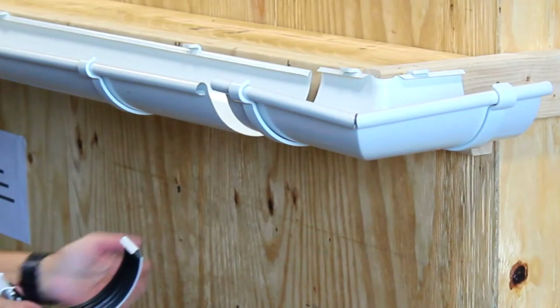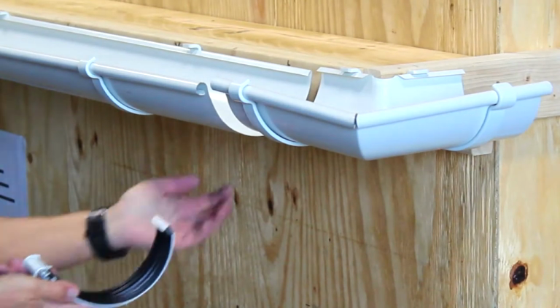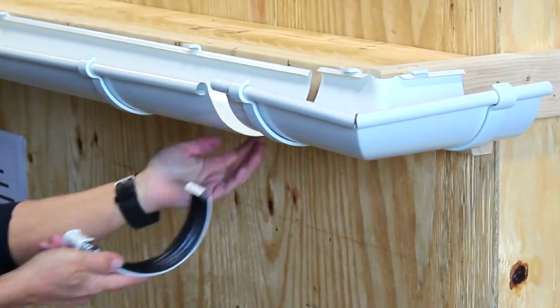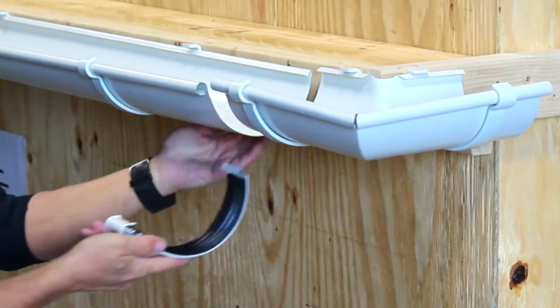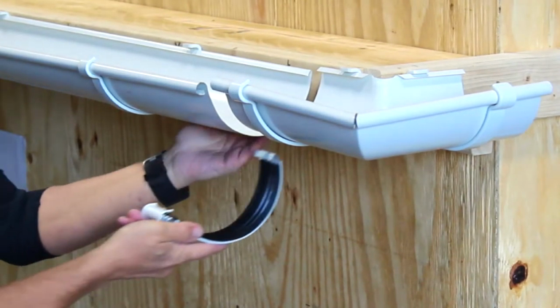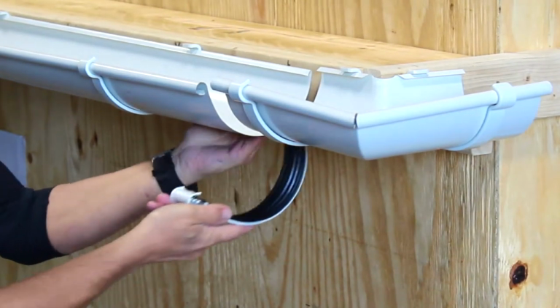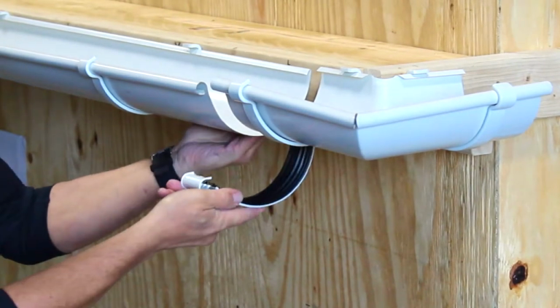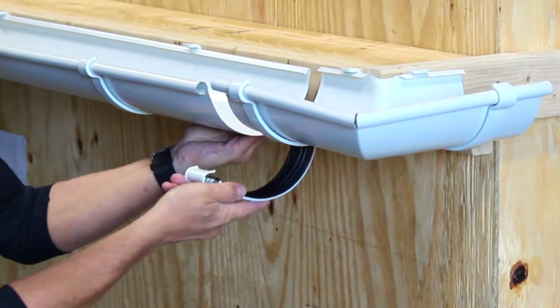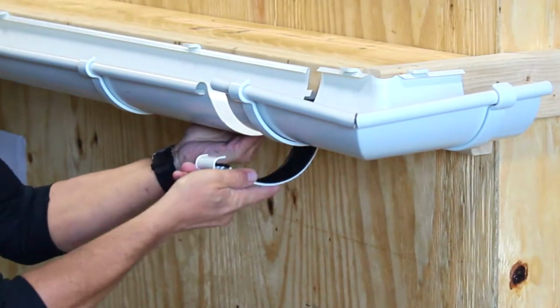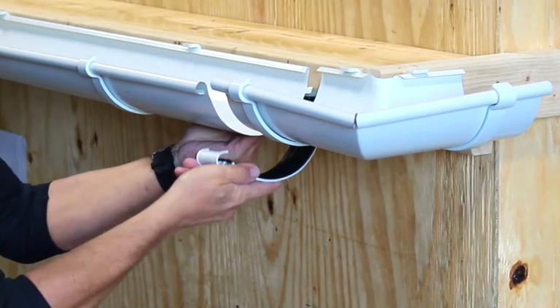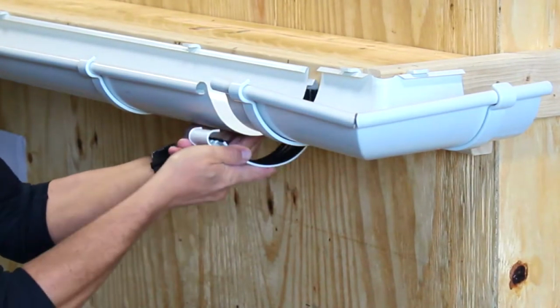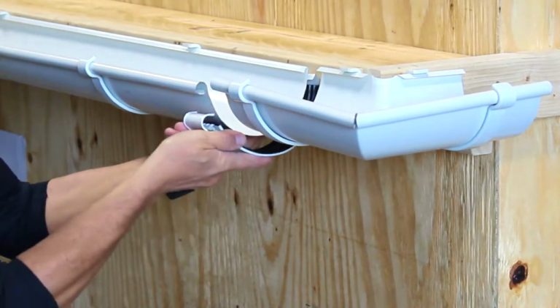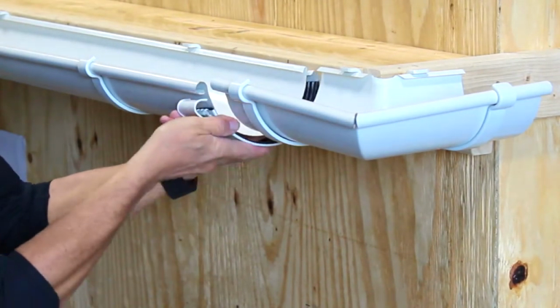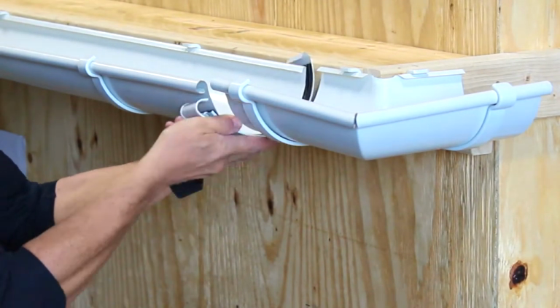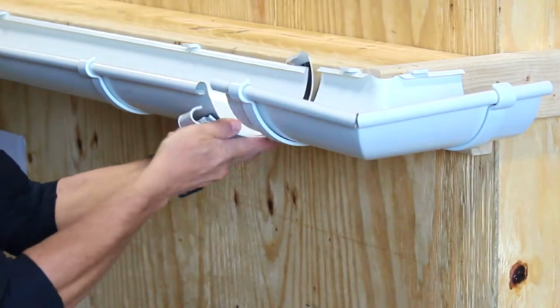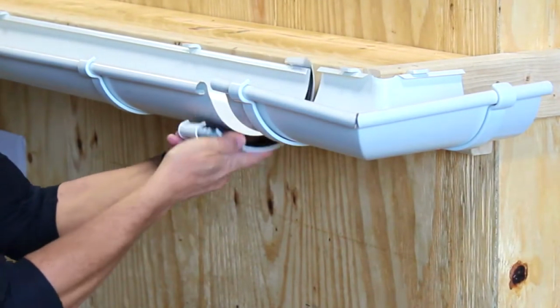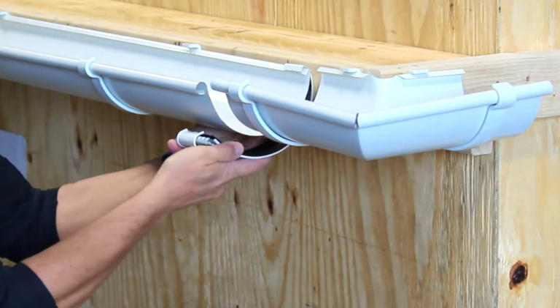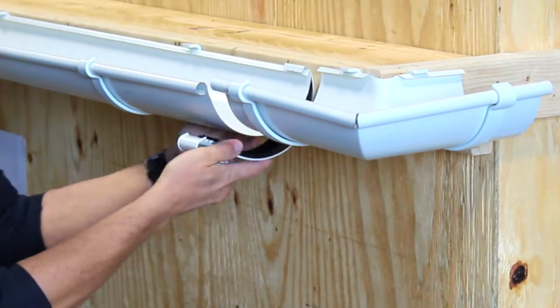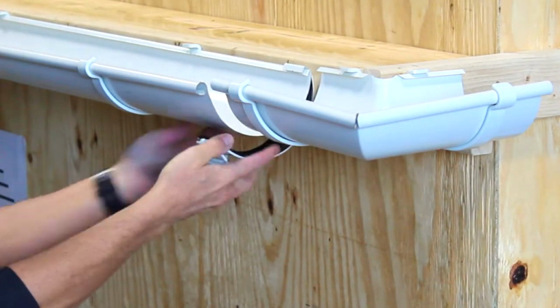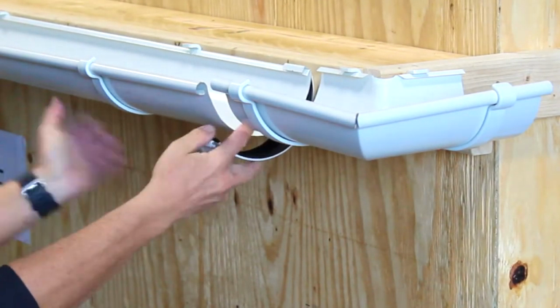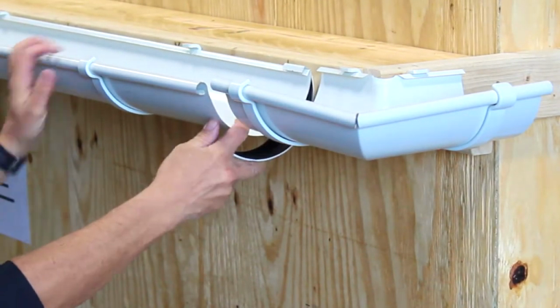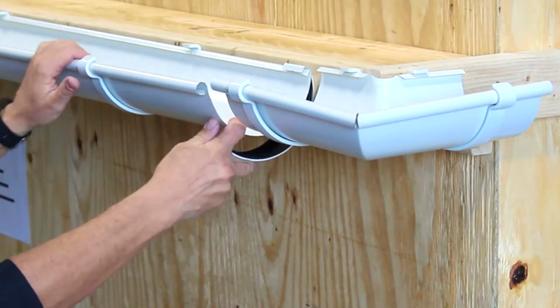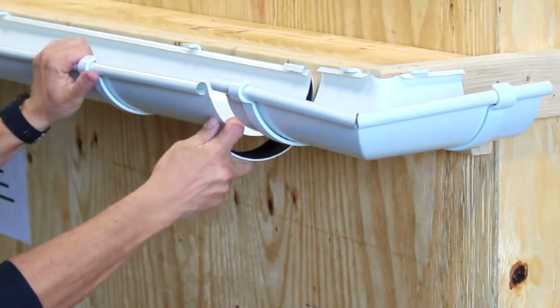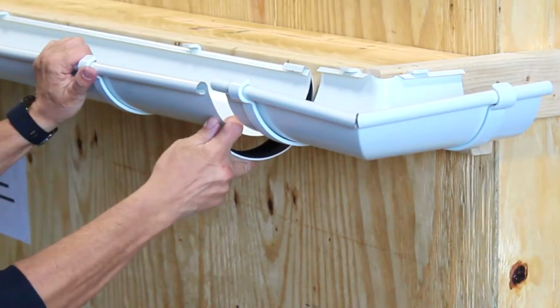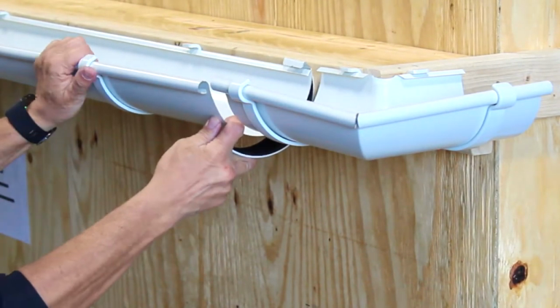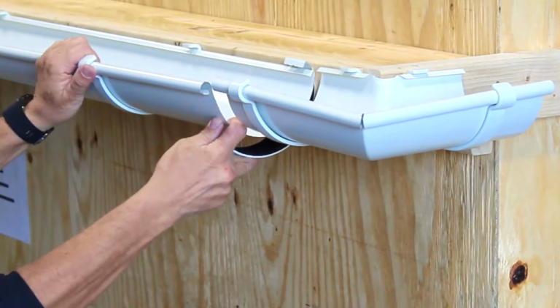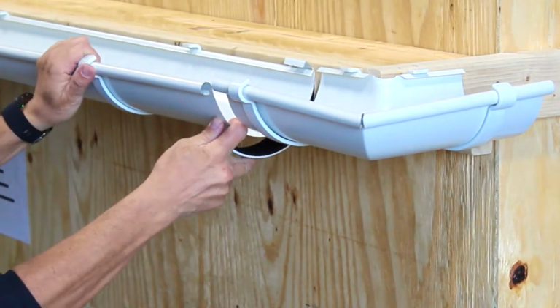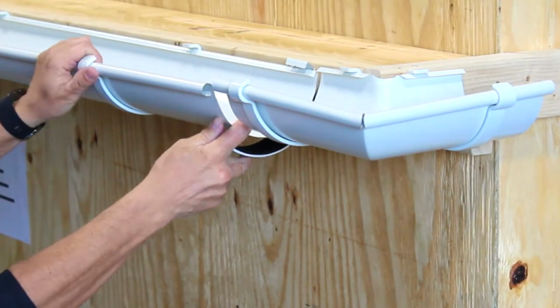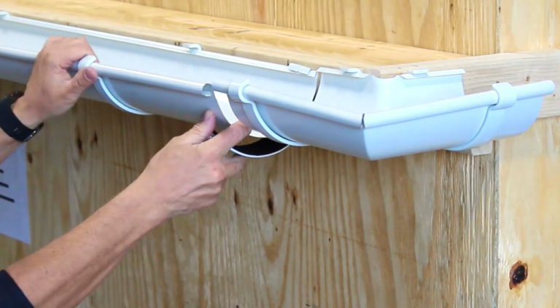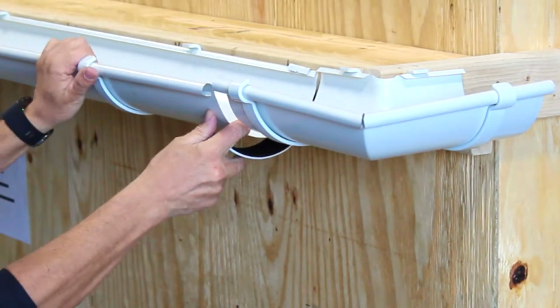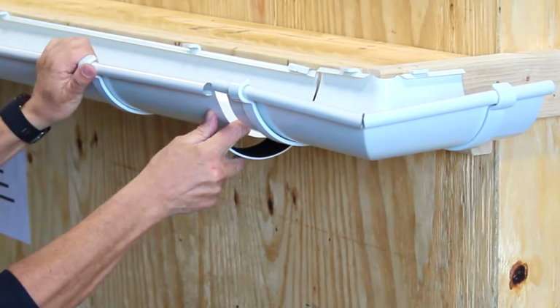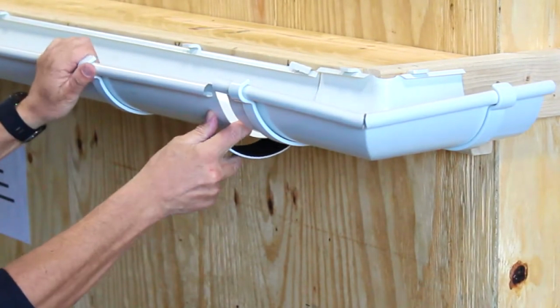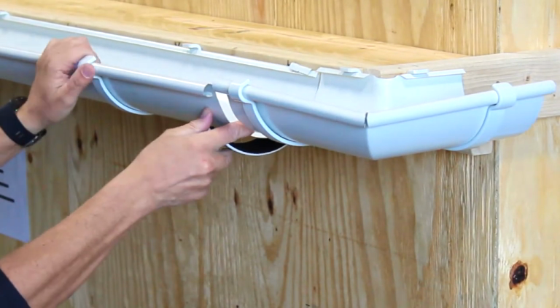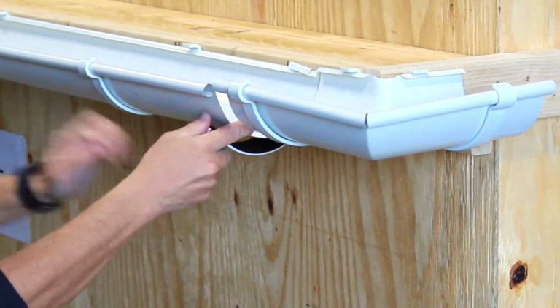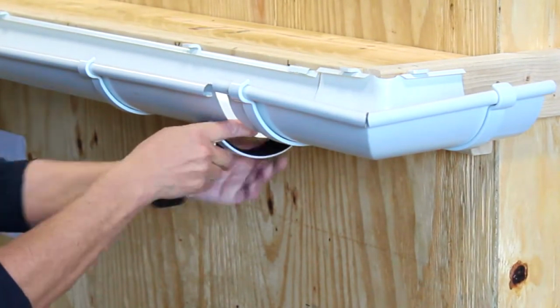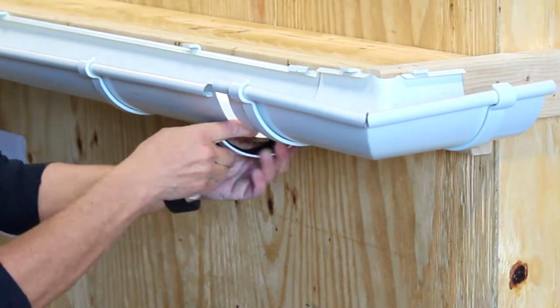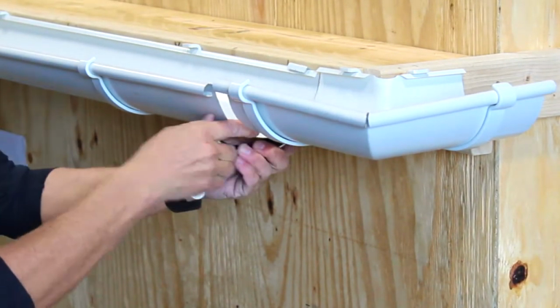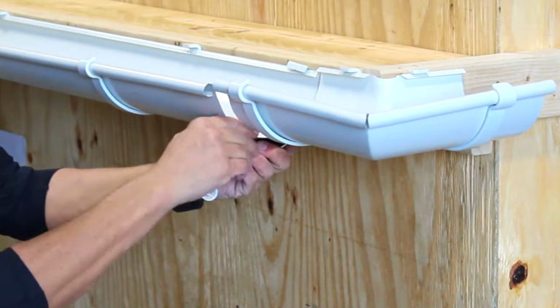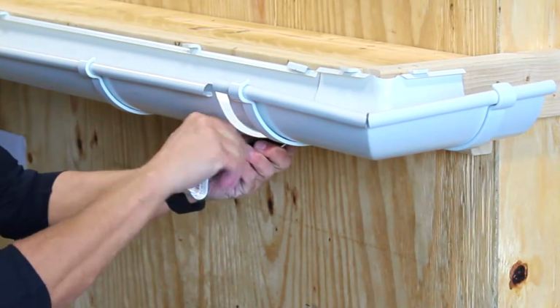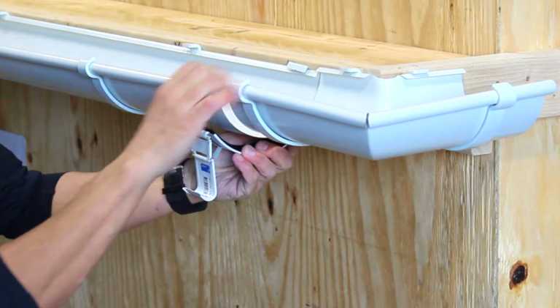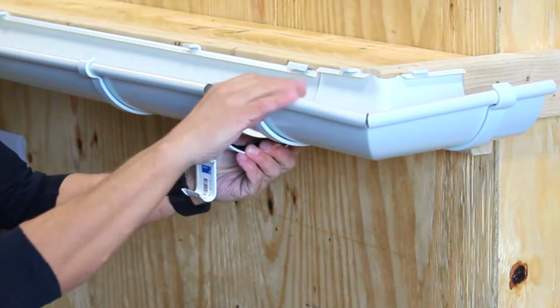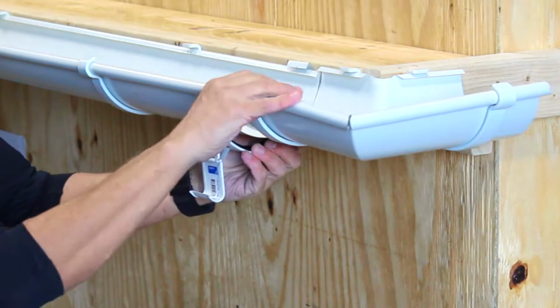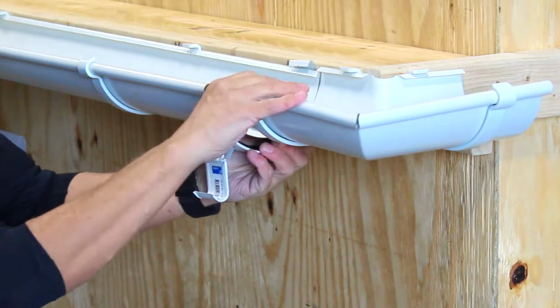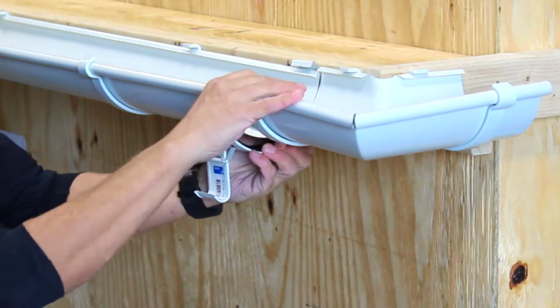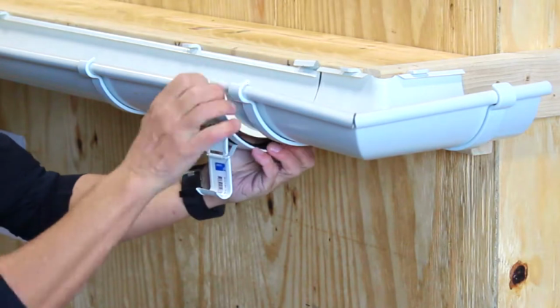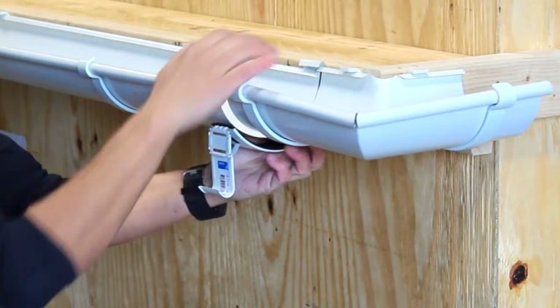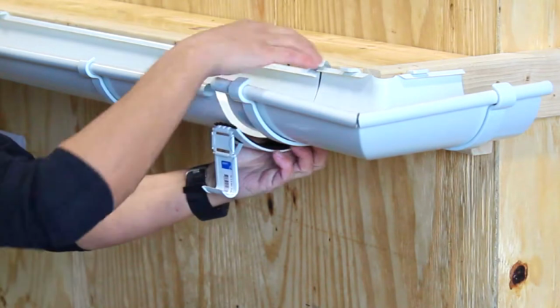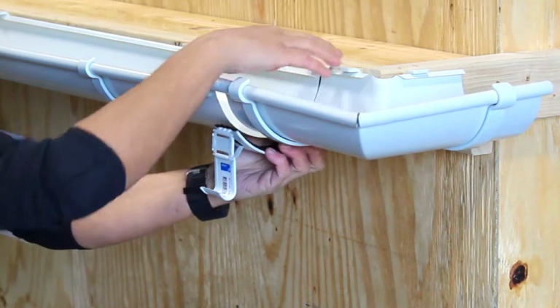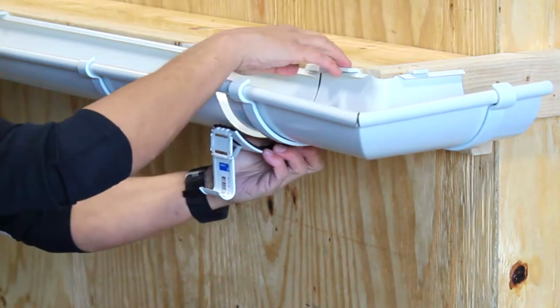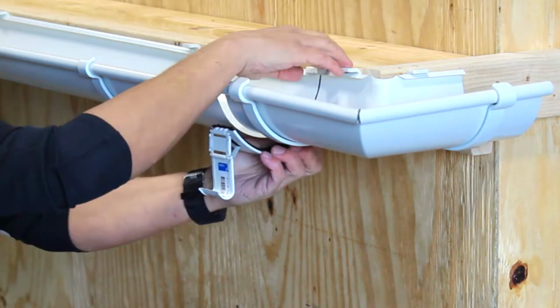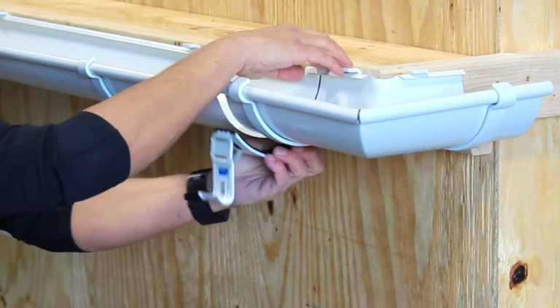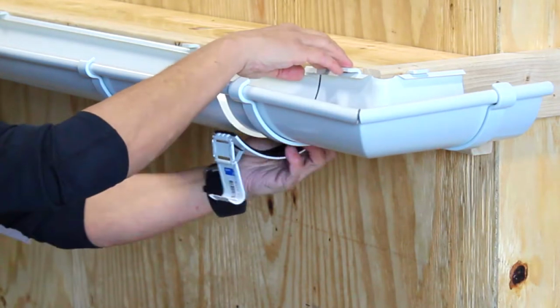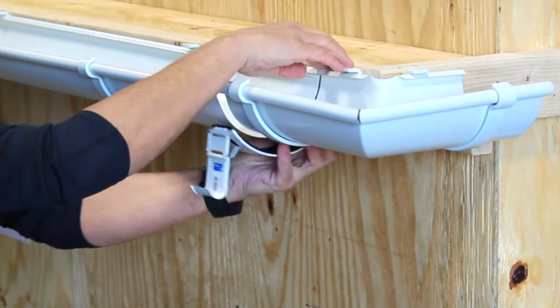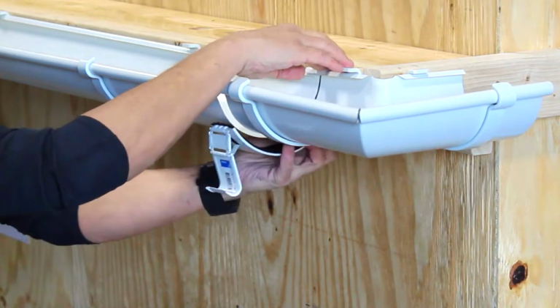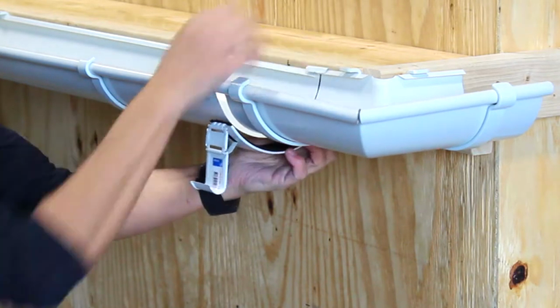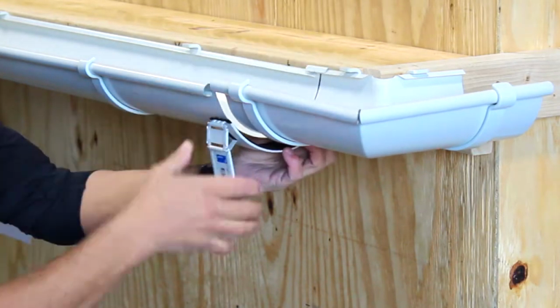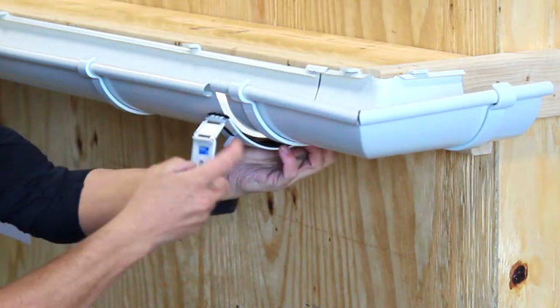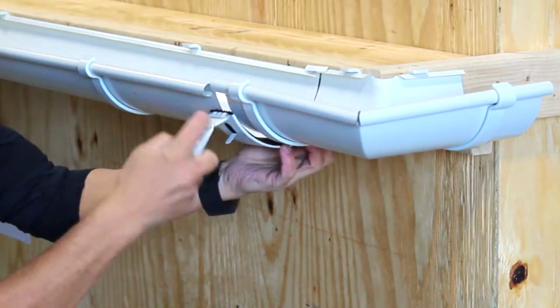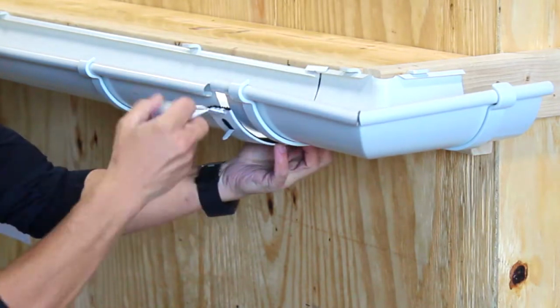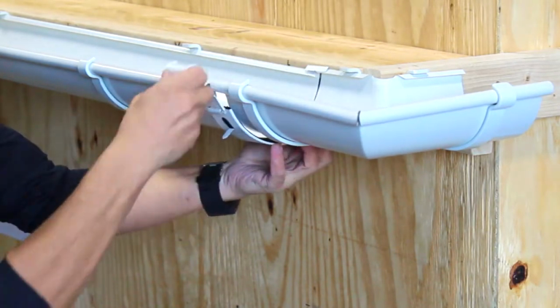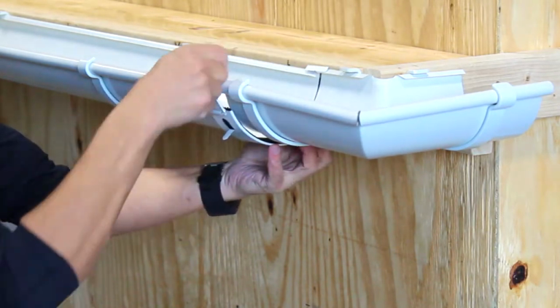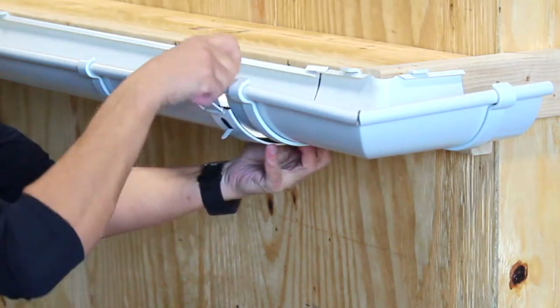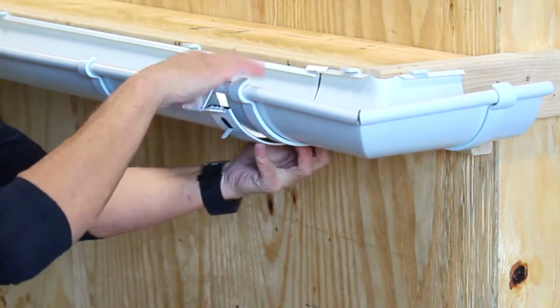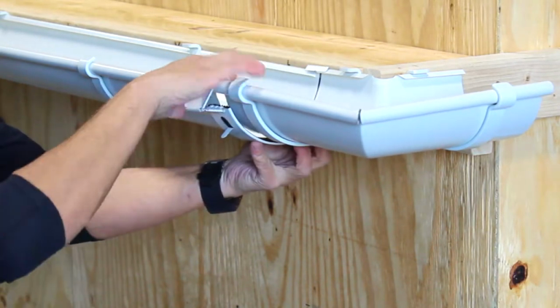The miters are connected to the system with a gutter connector. Just like you connect the gutters, you connect the gutters and the miters in the same way.